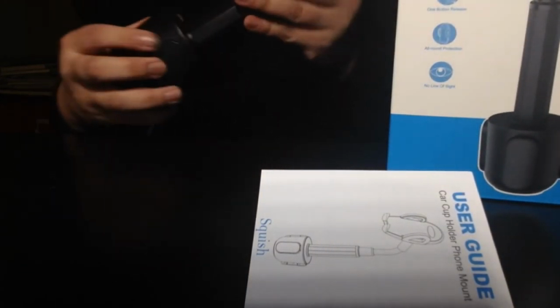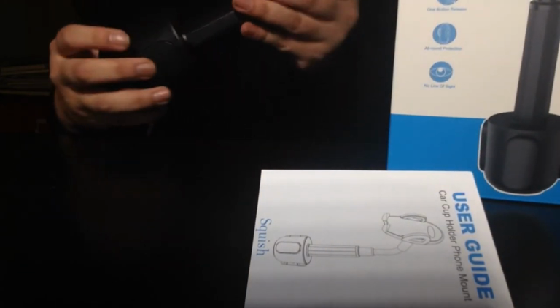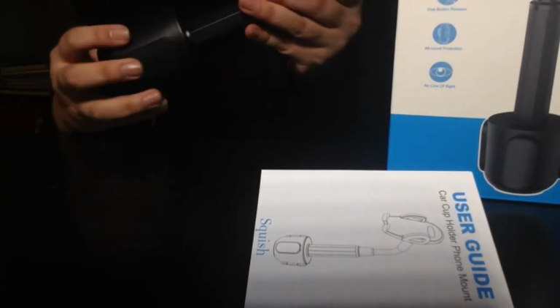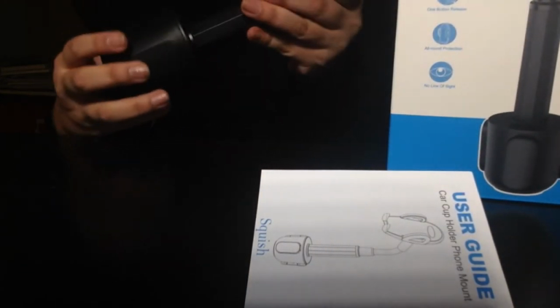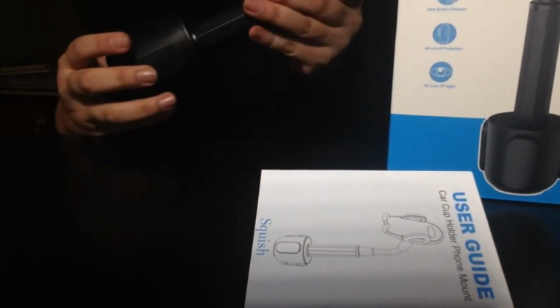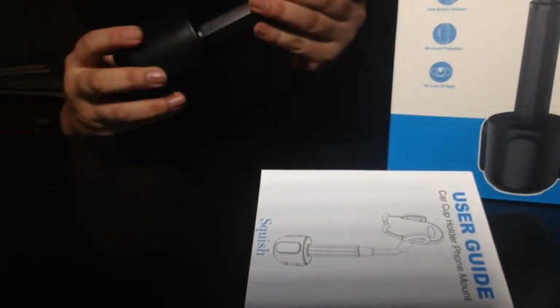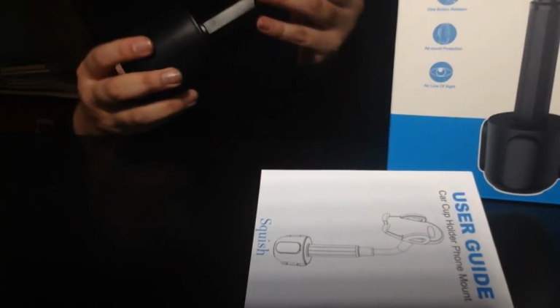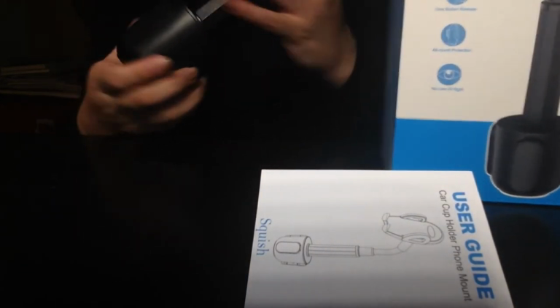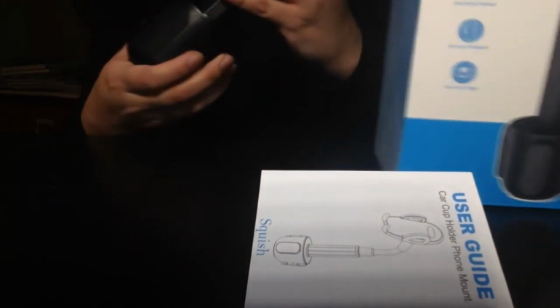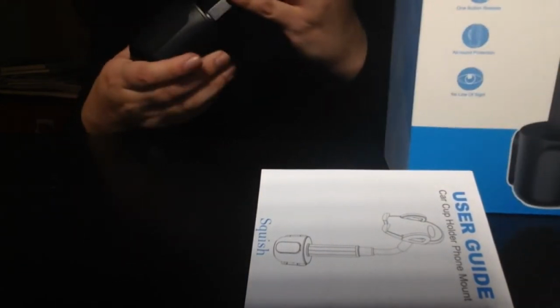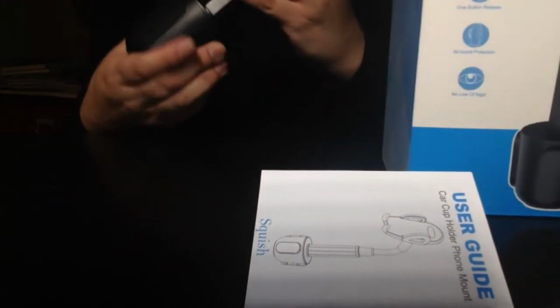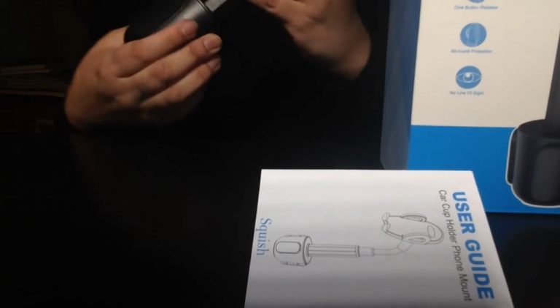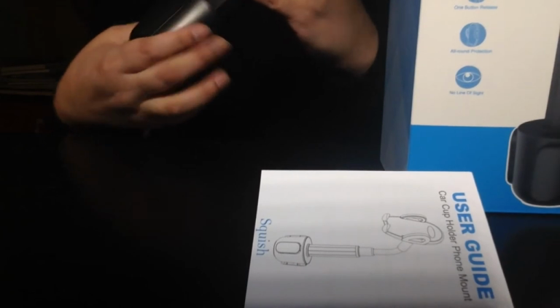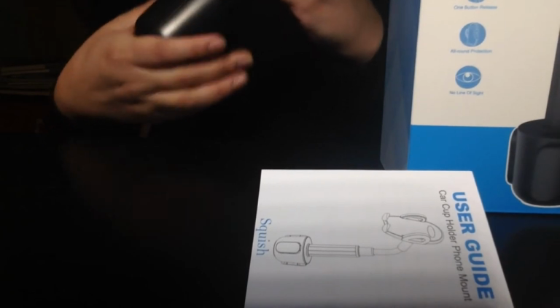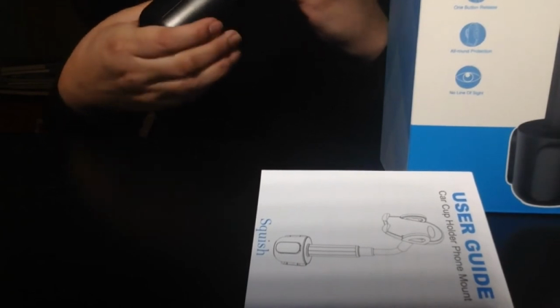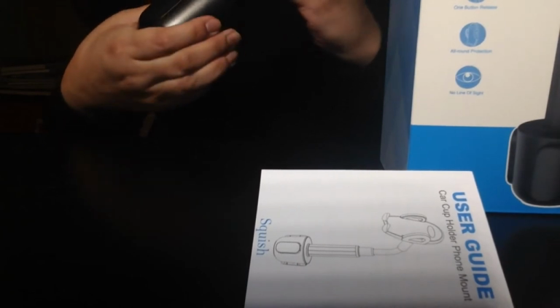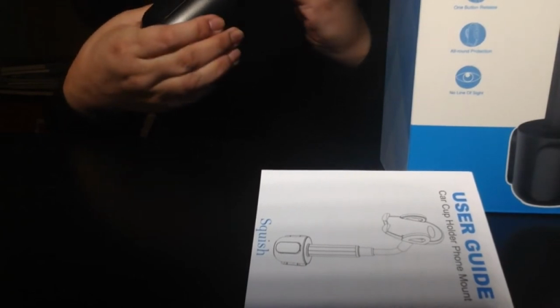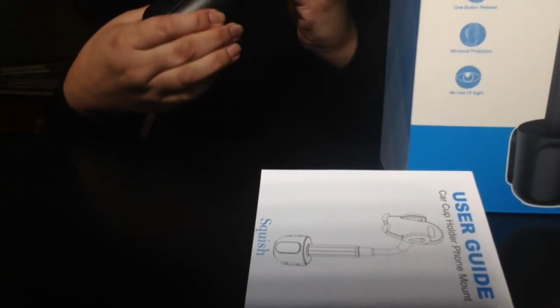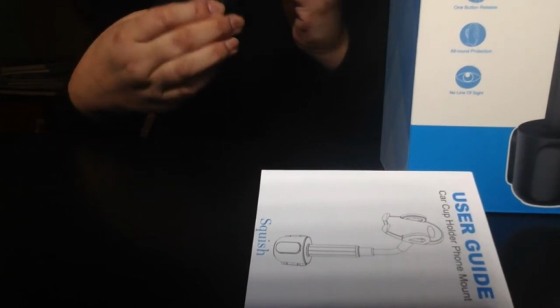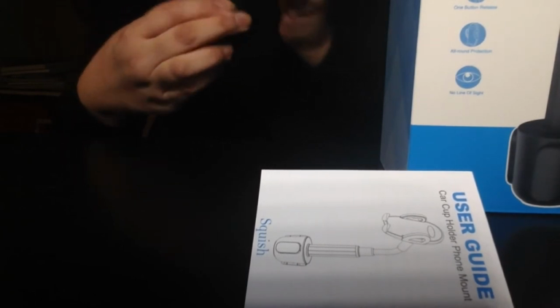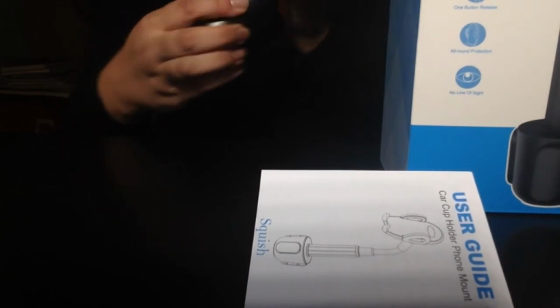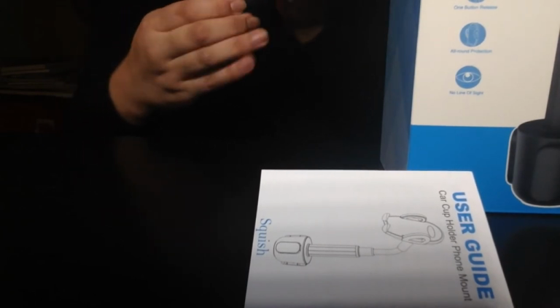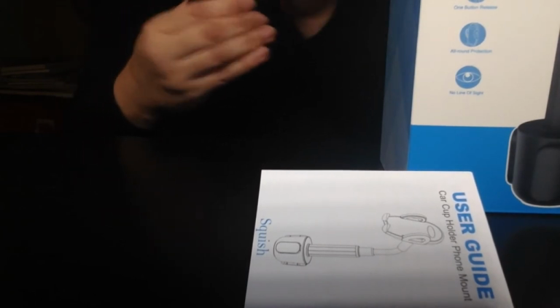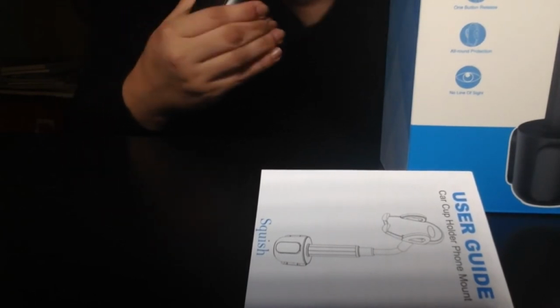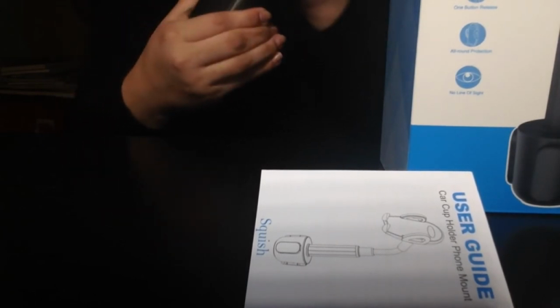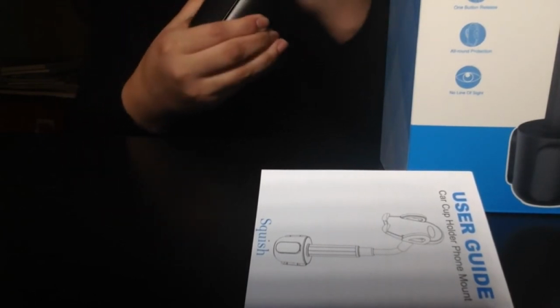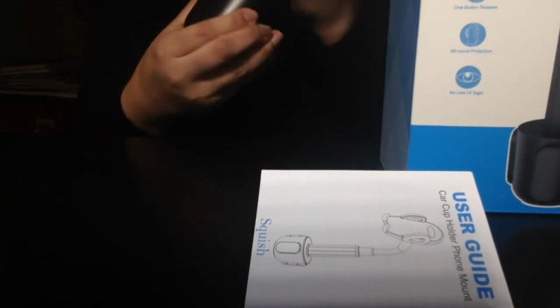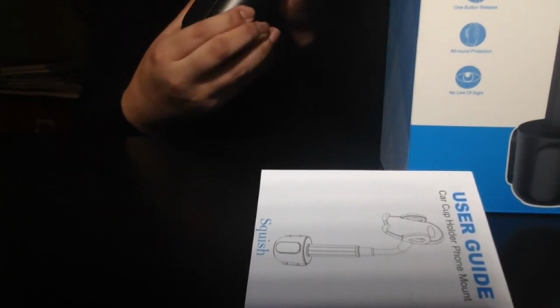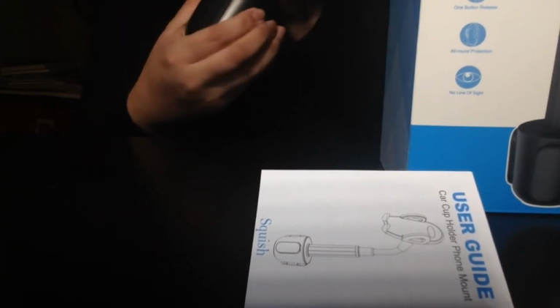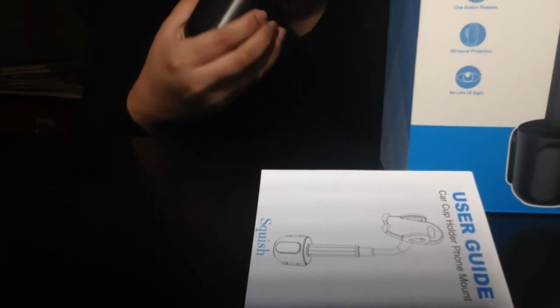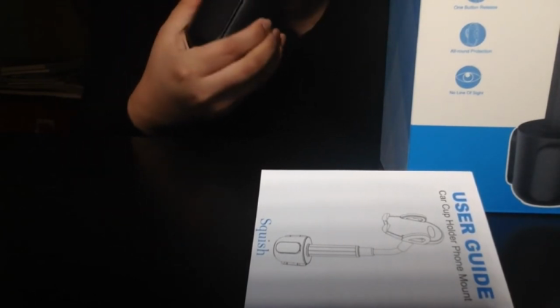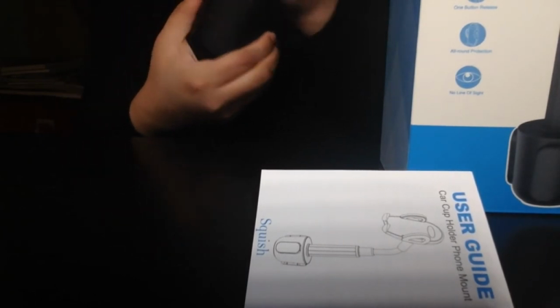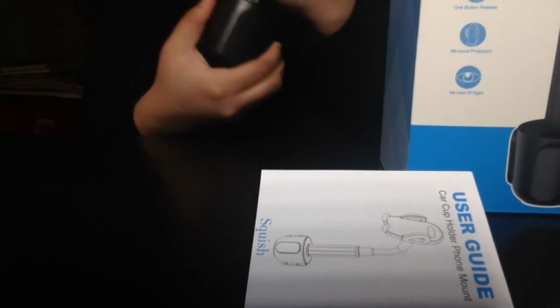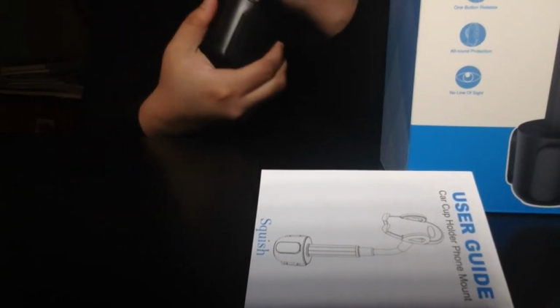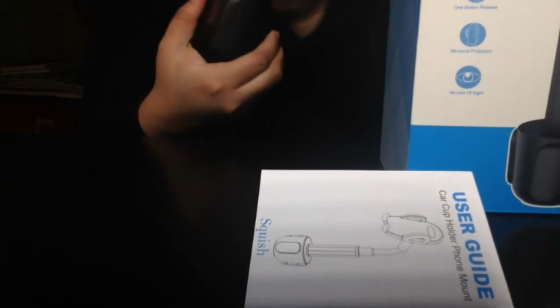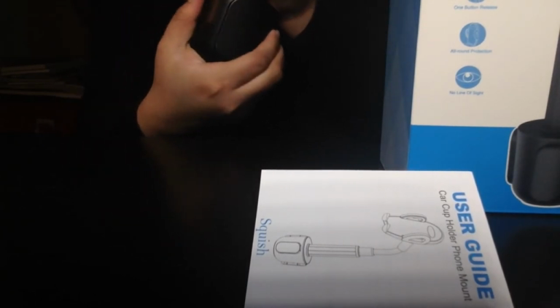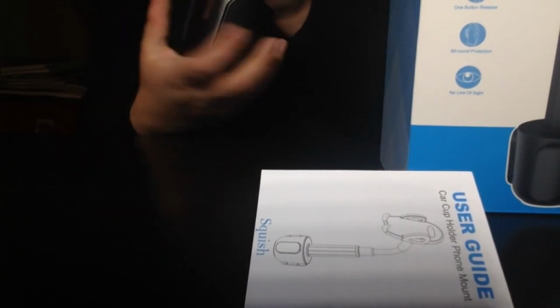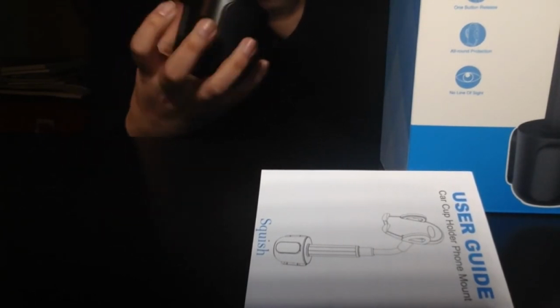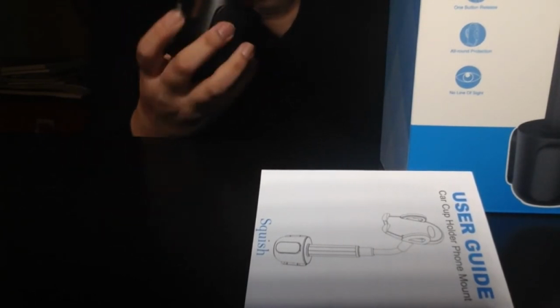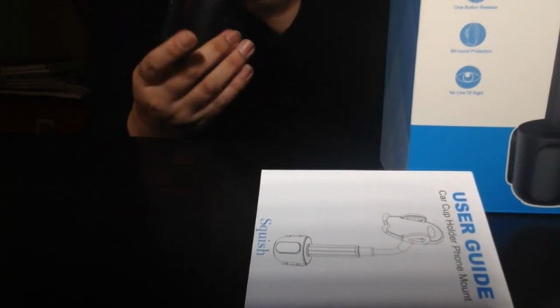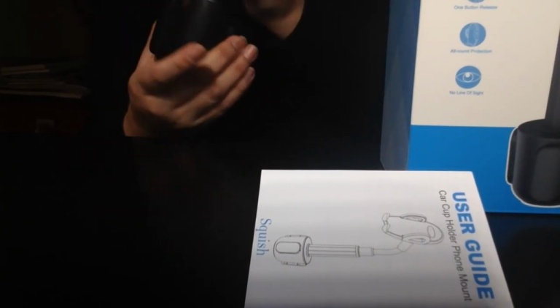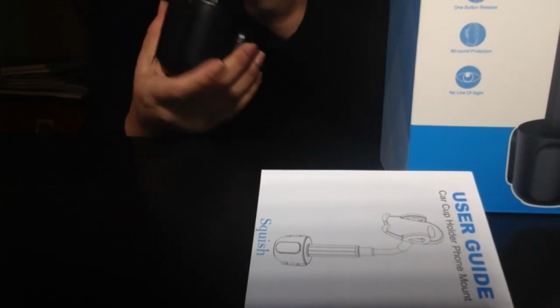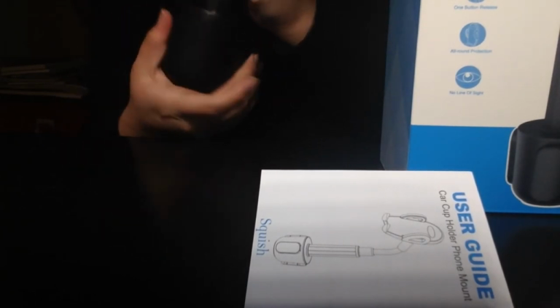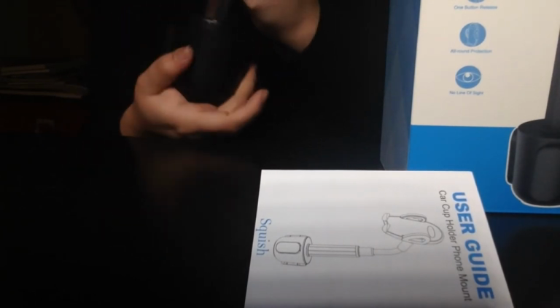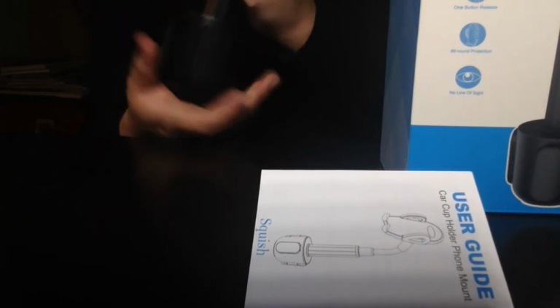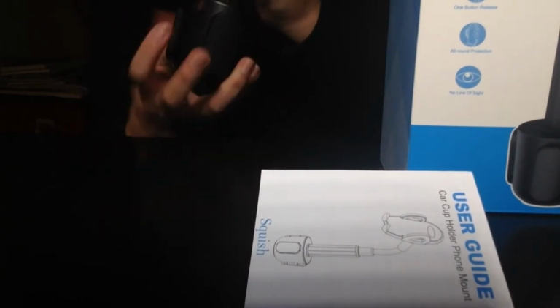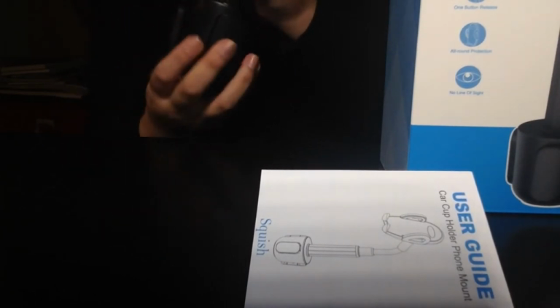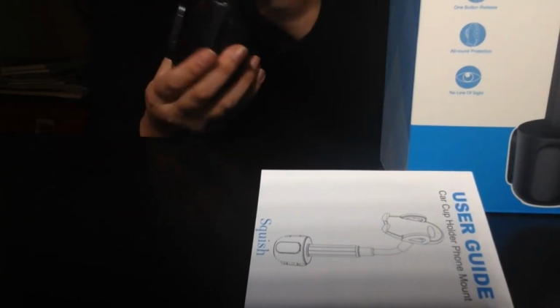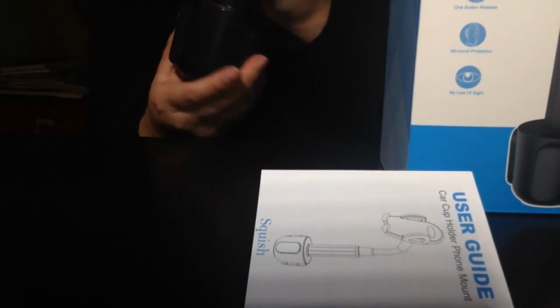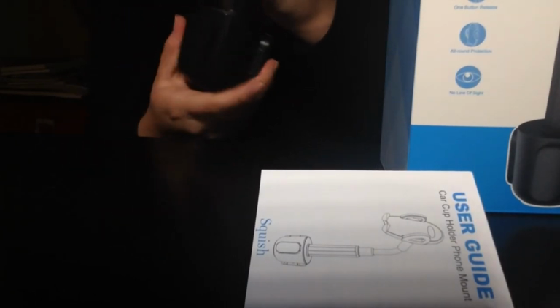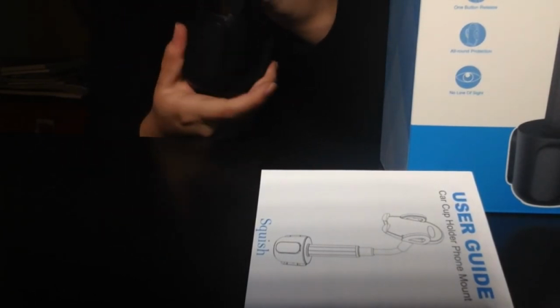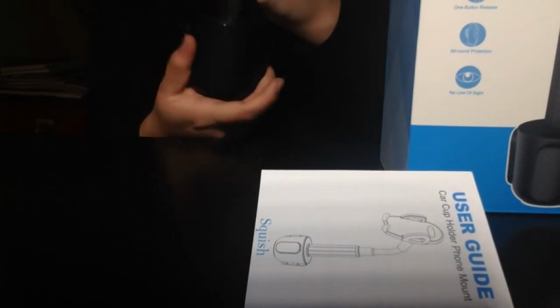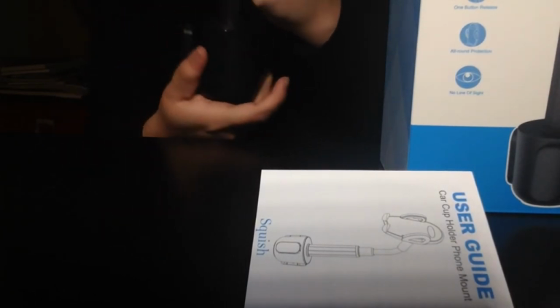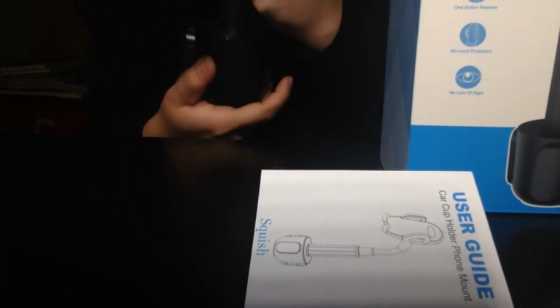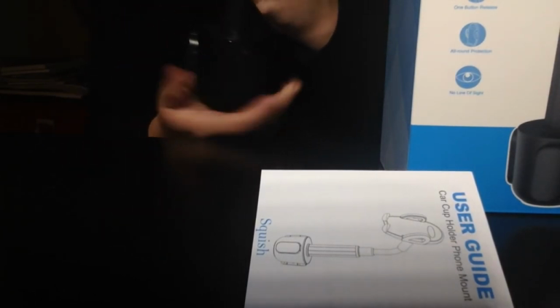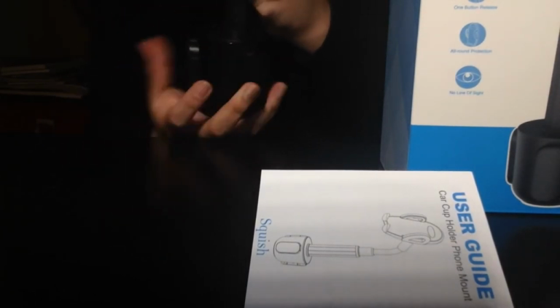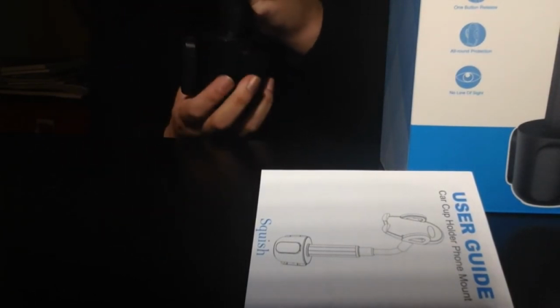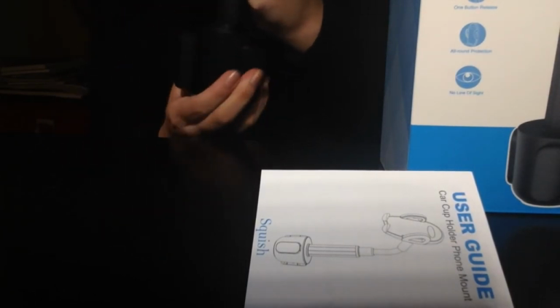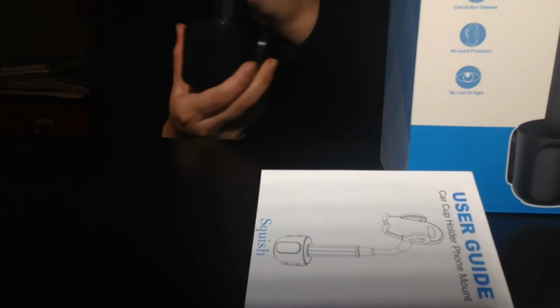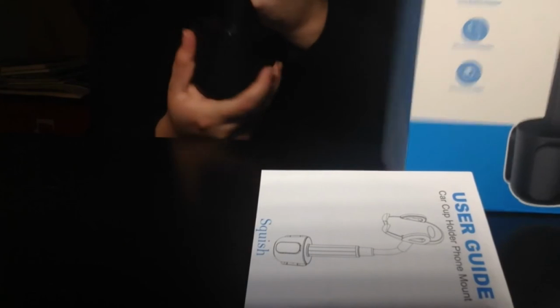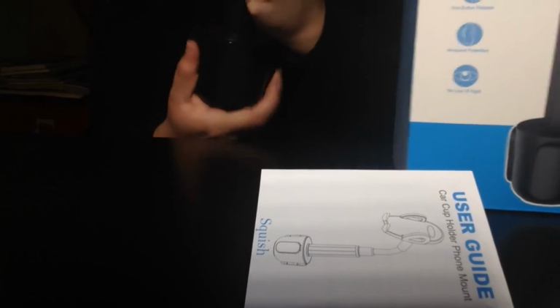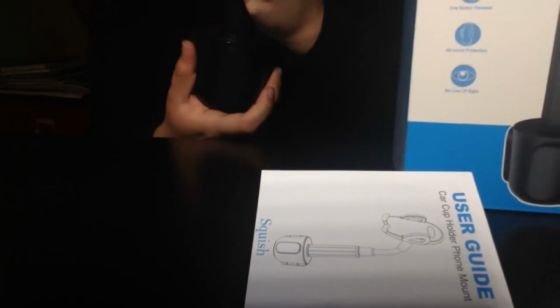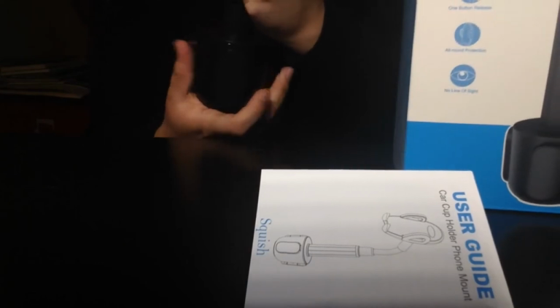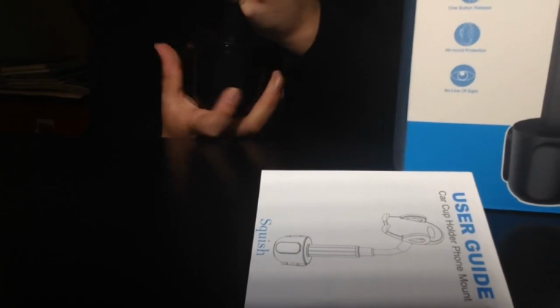This piece right here — it's kind of hard to see — when it twists it gets bigger, so it can fit in the cup holder and not move around too much.